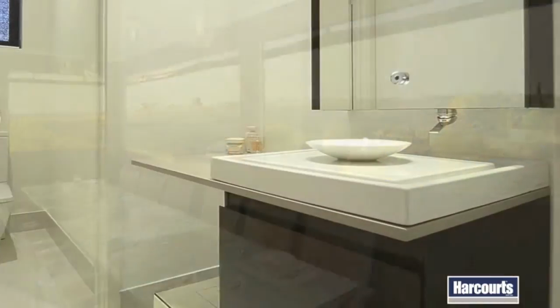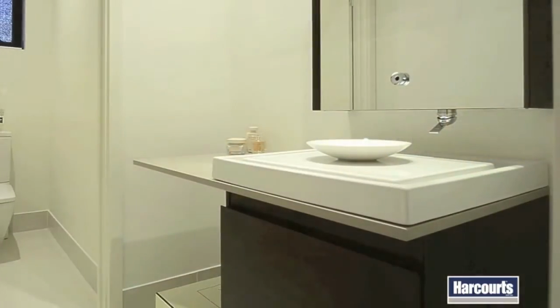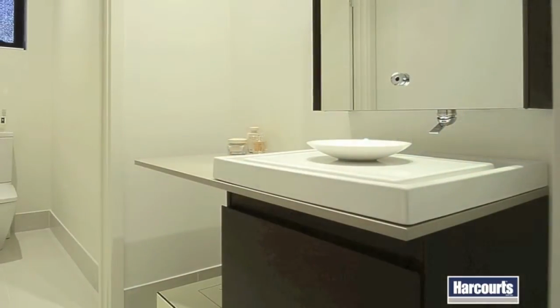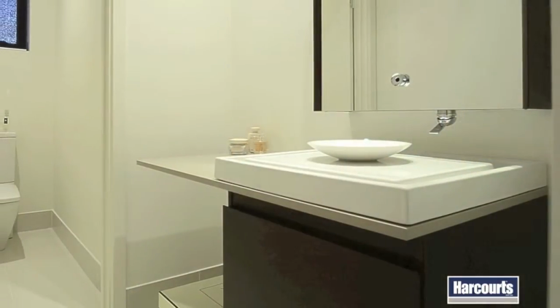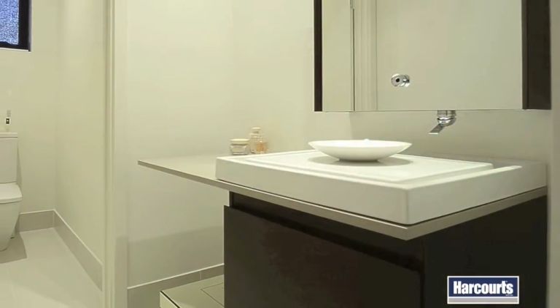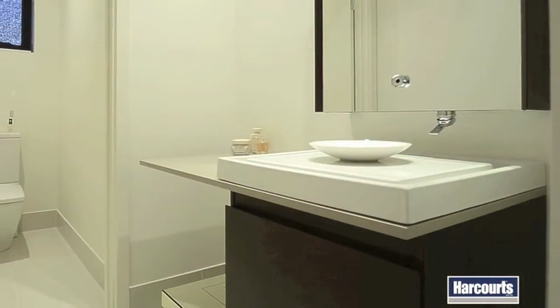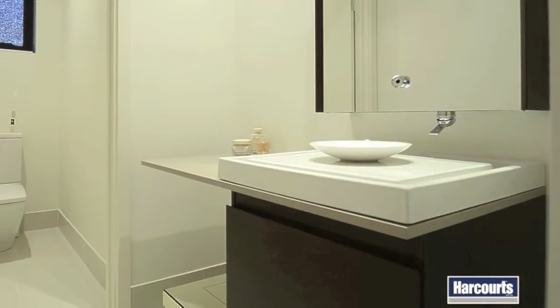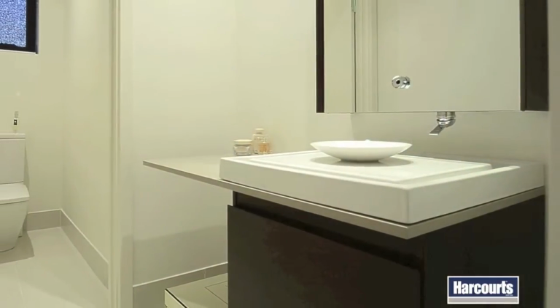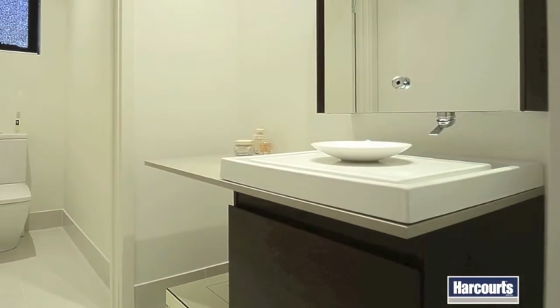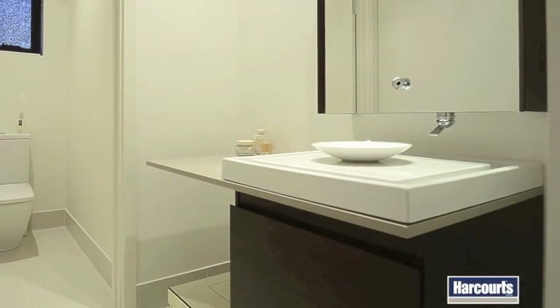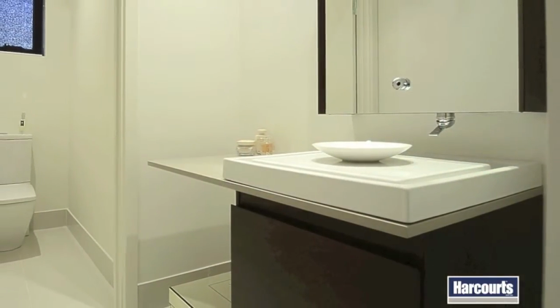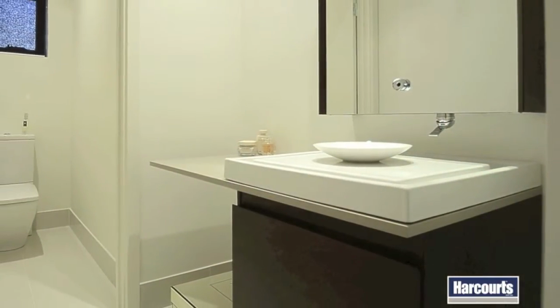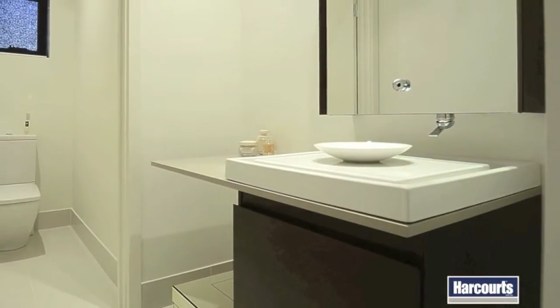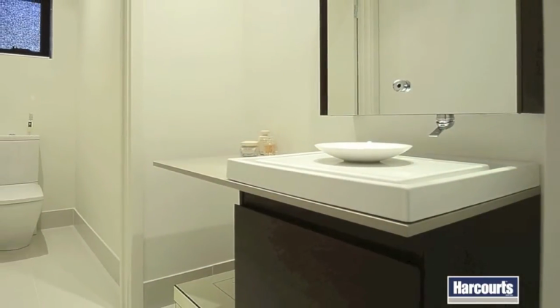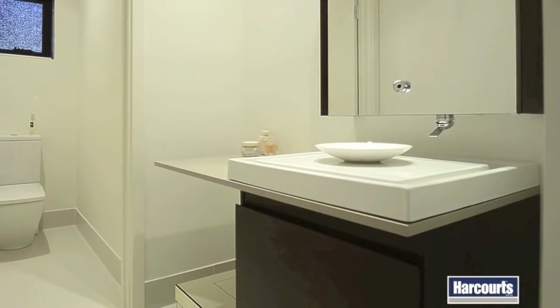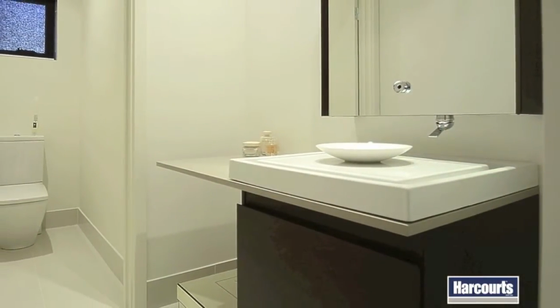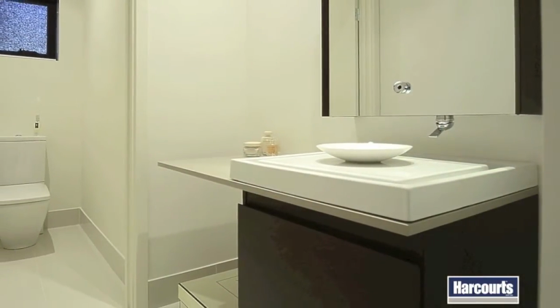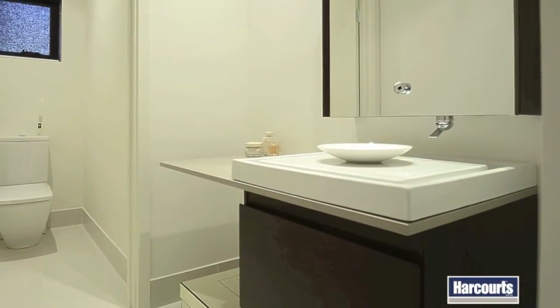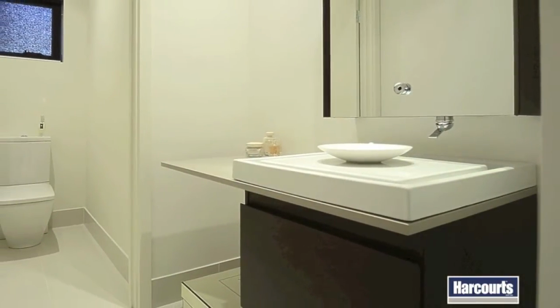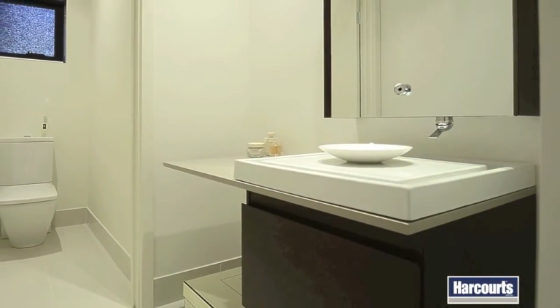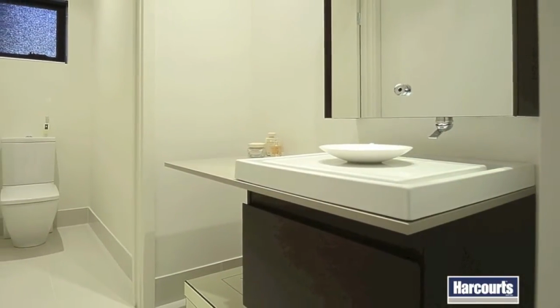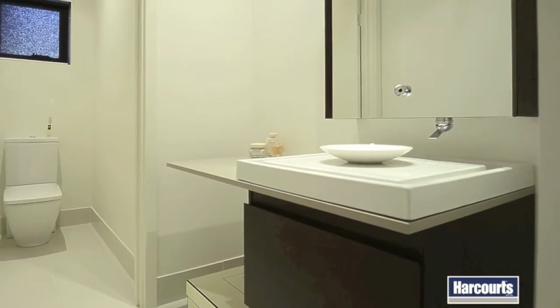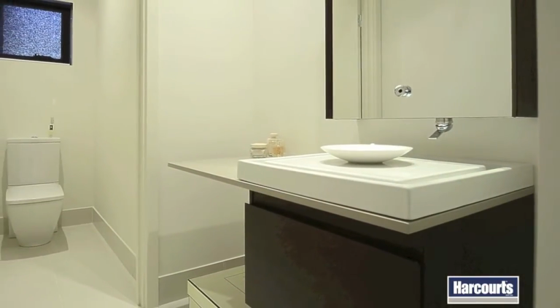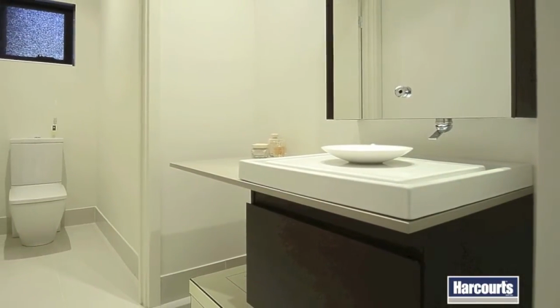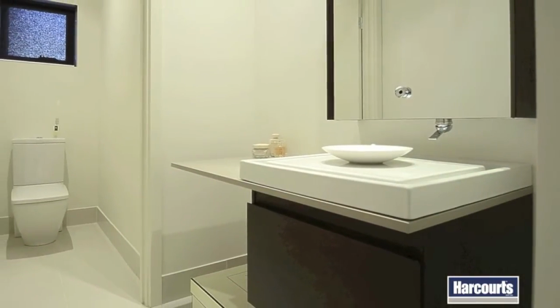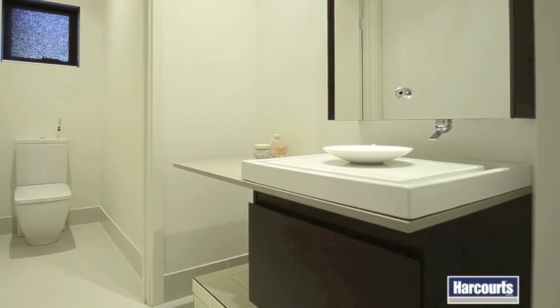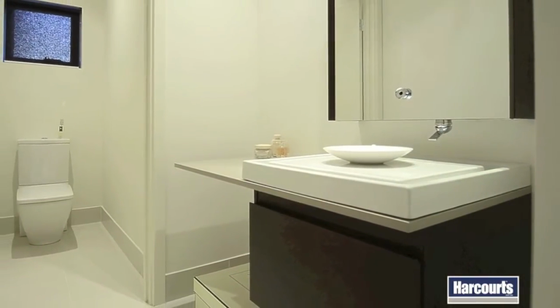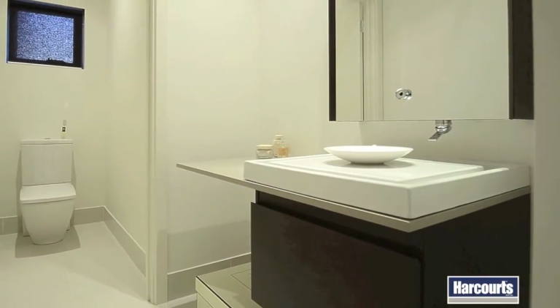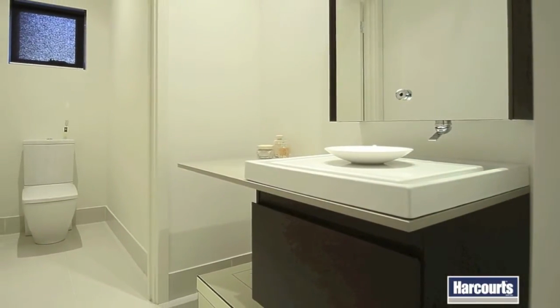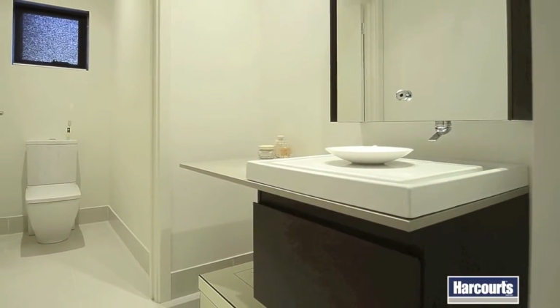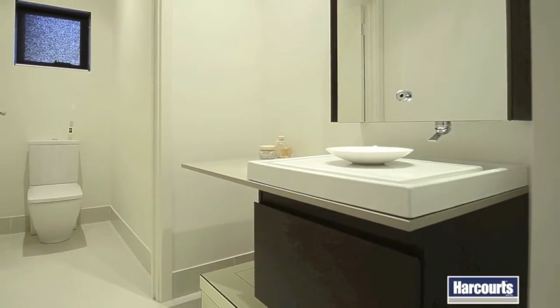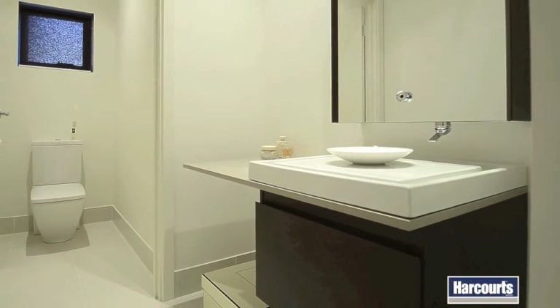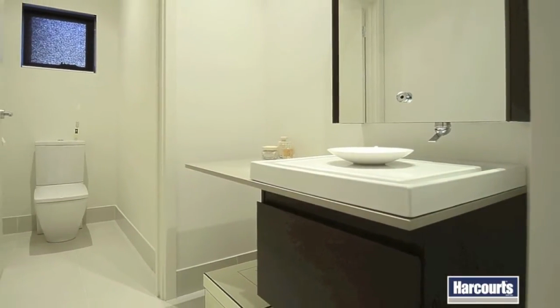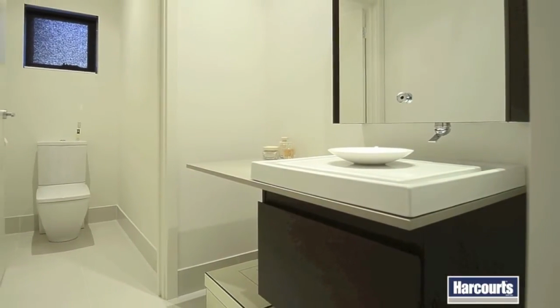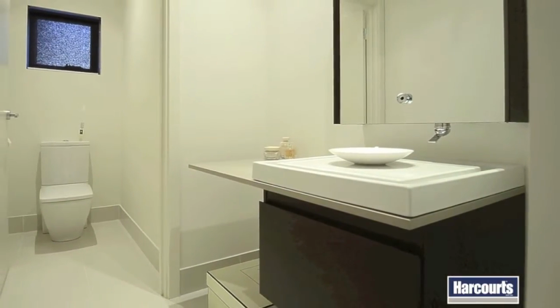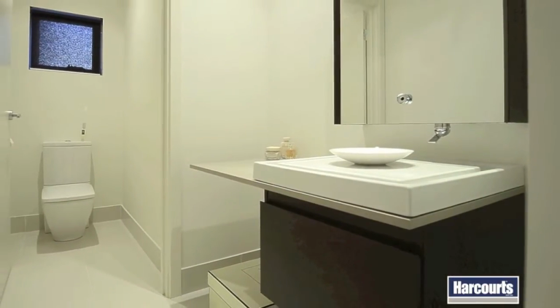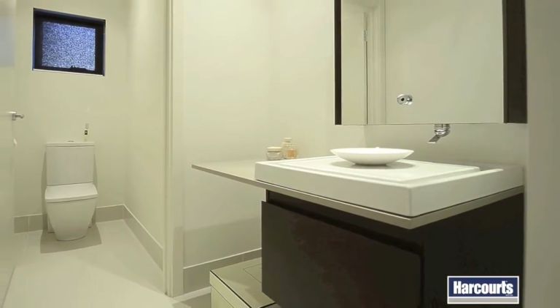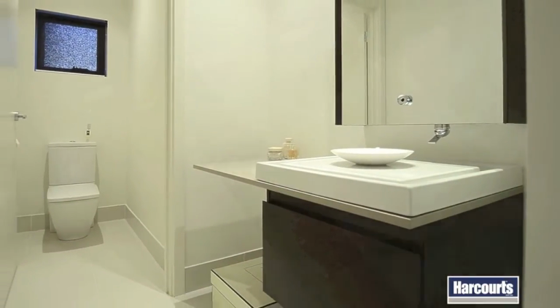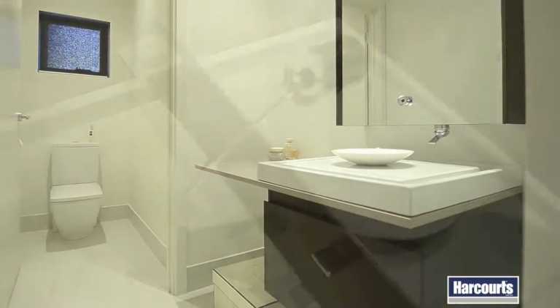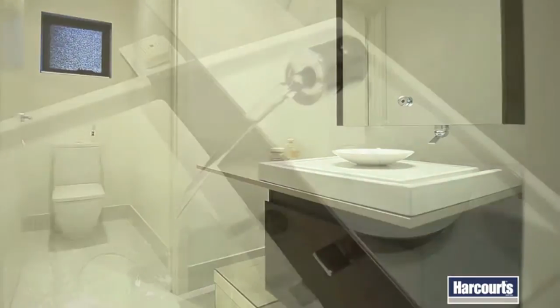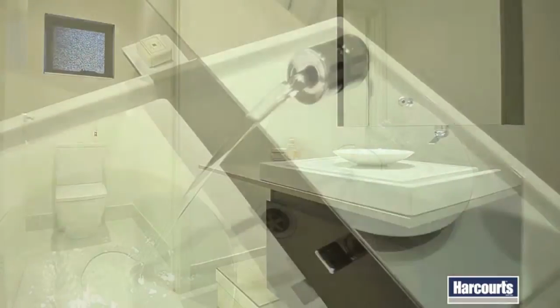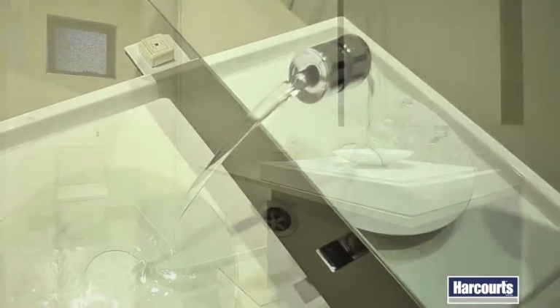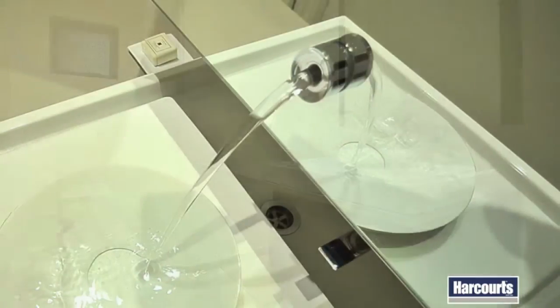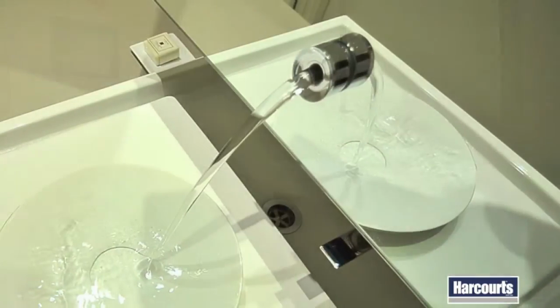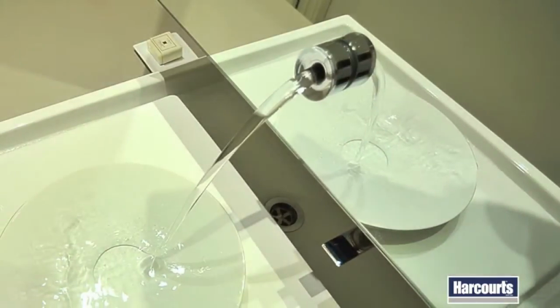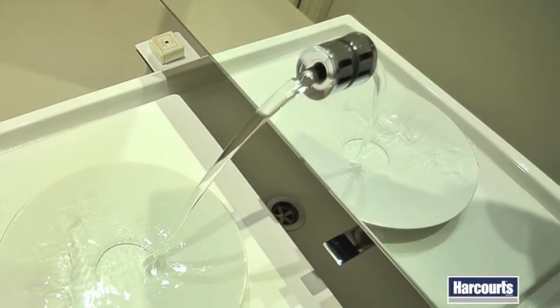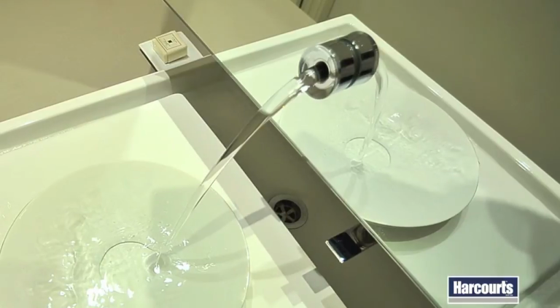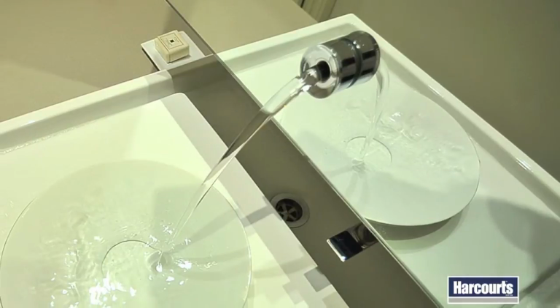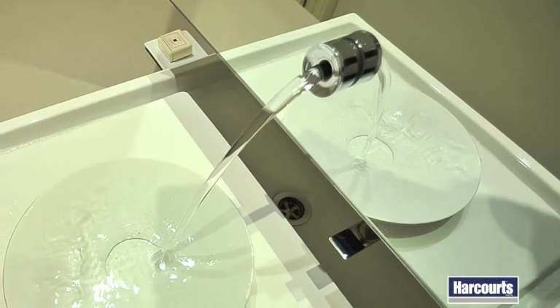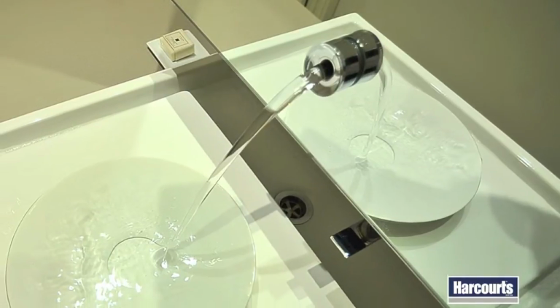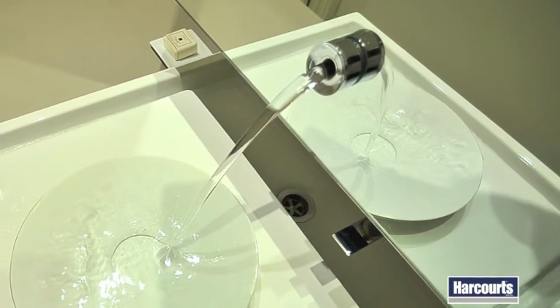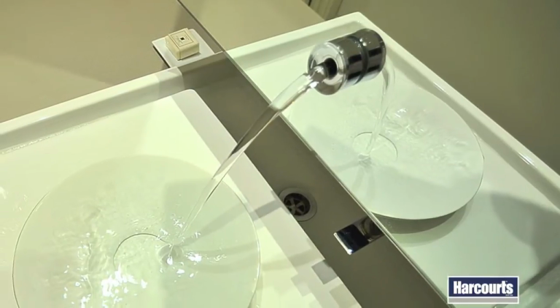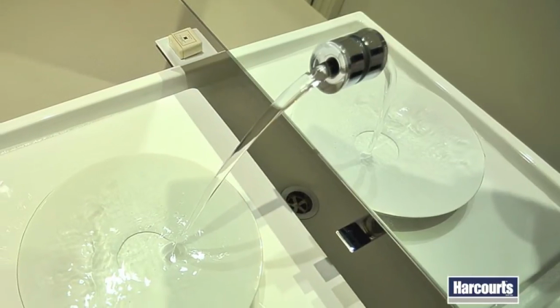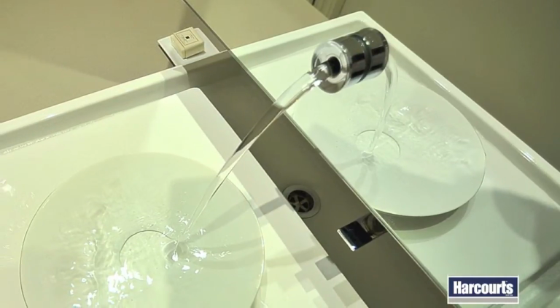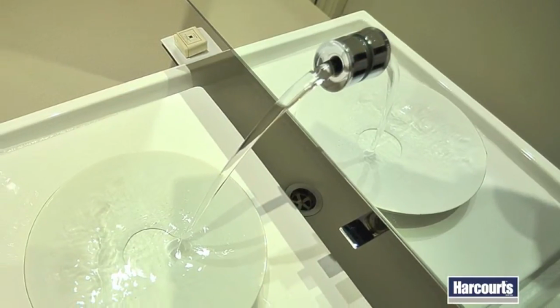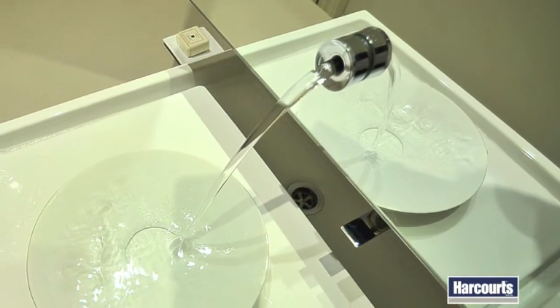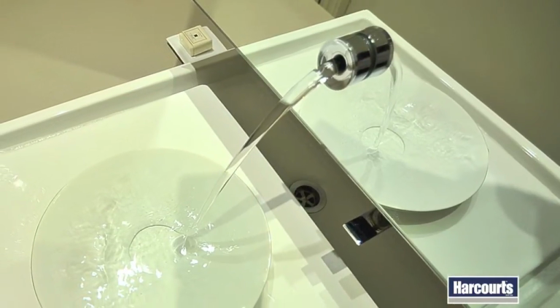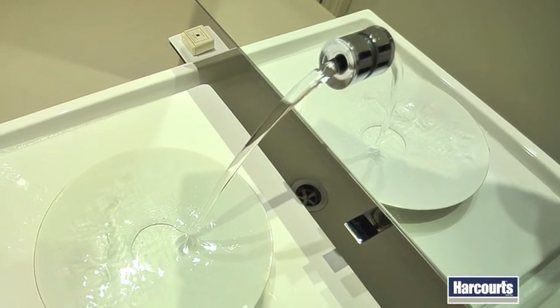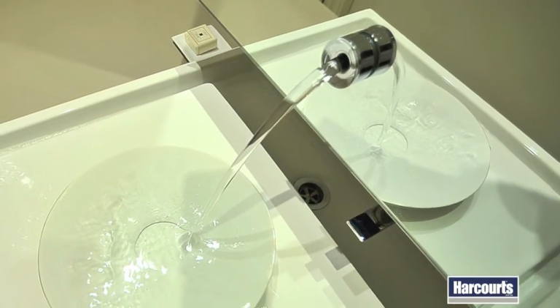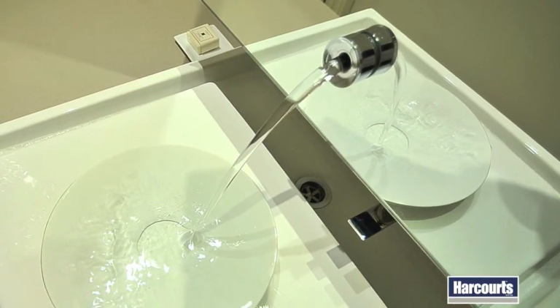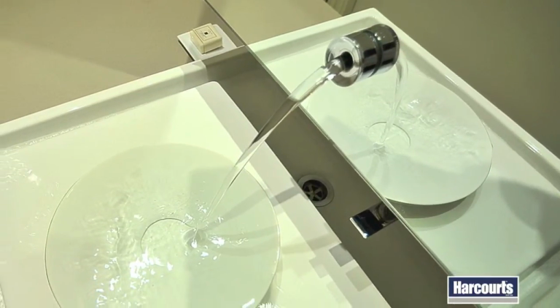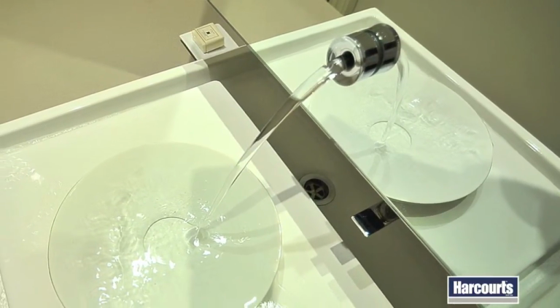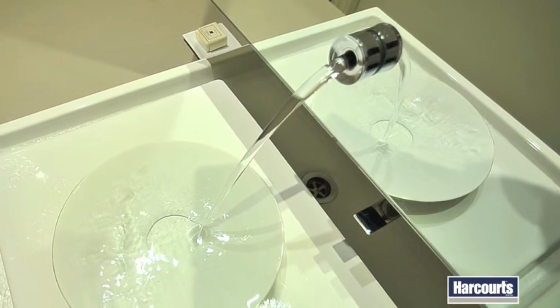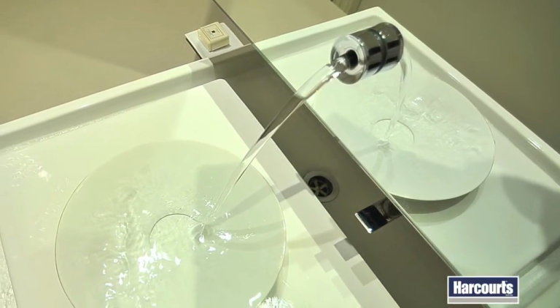Also on this main level is a handy powder room, showcasing unique and stylish fixtures and fittings.